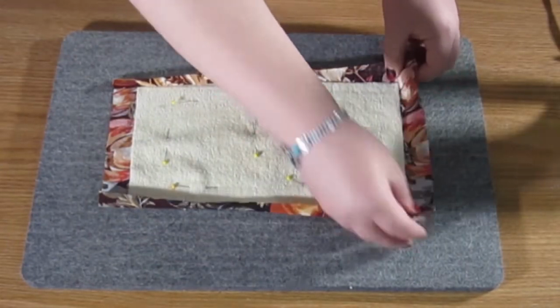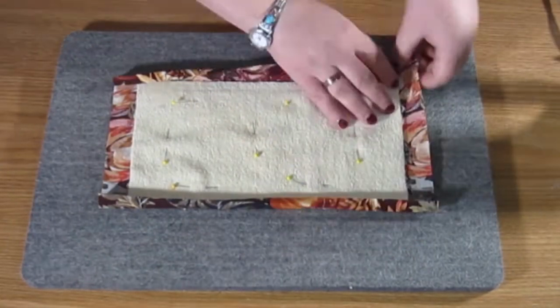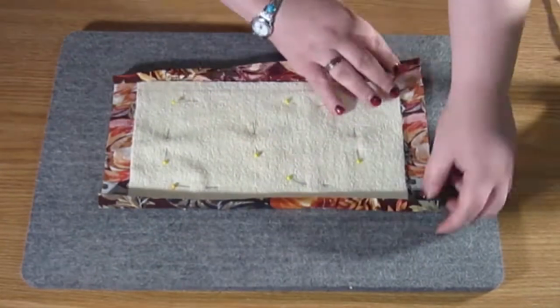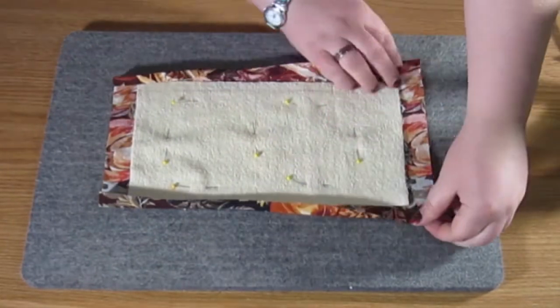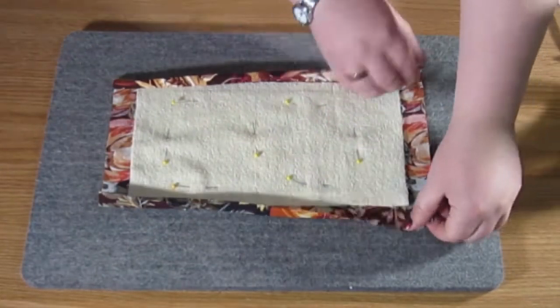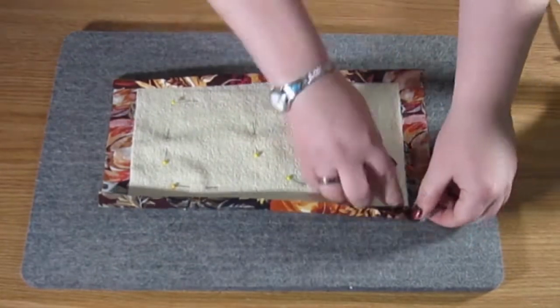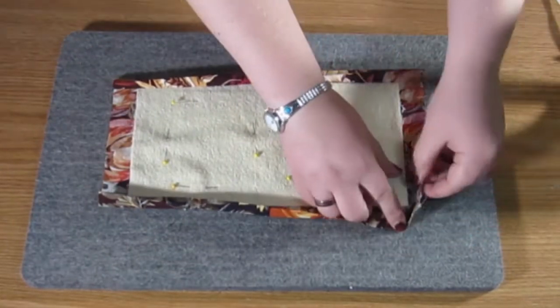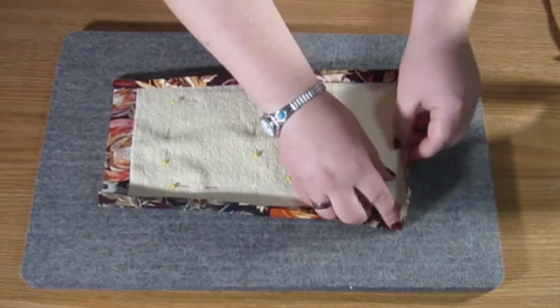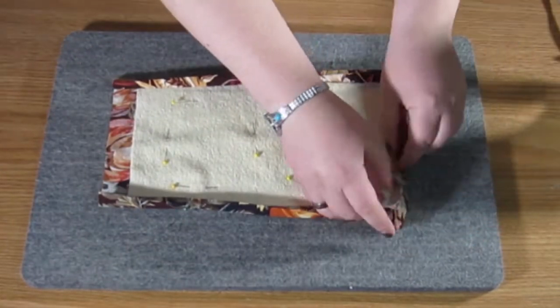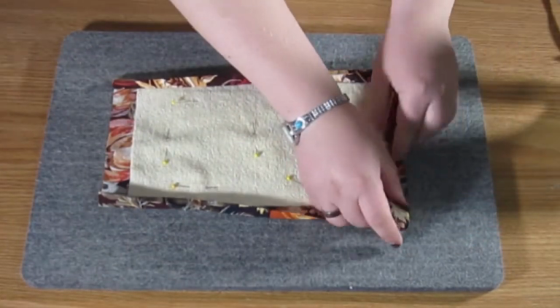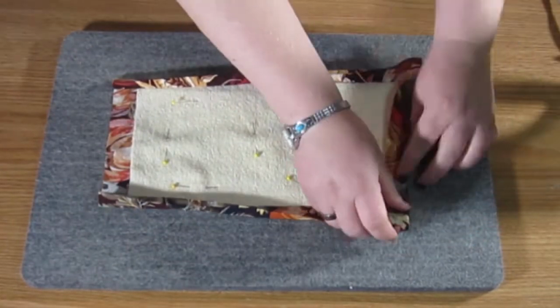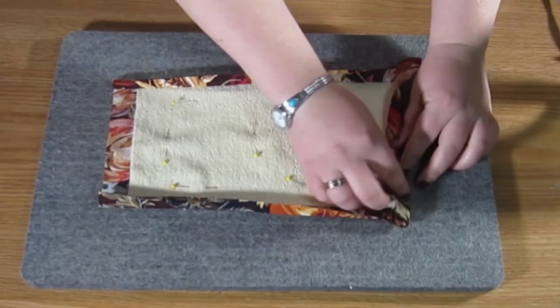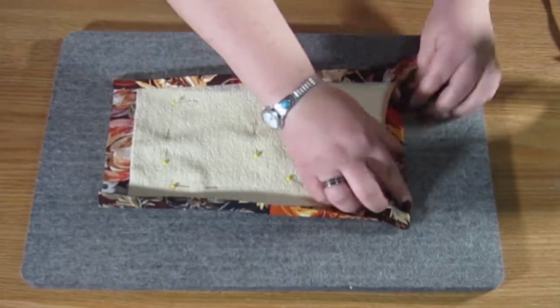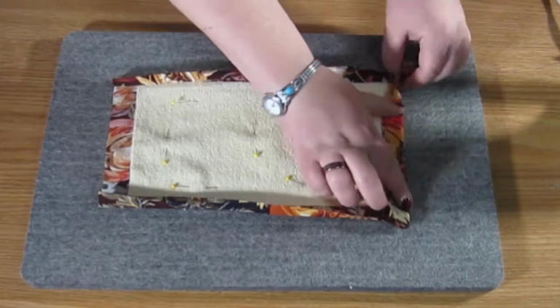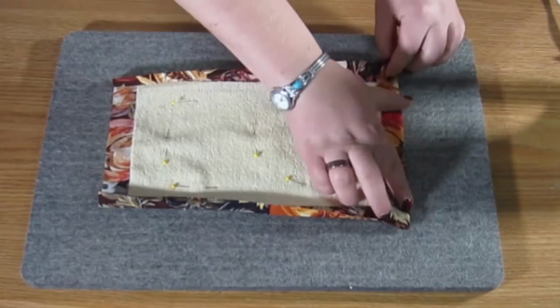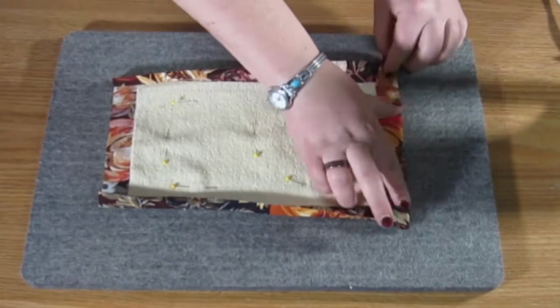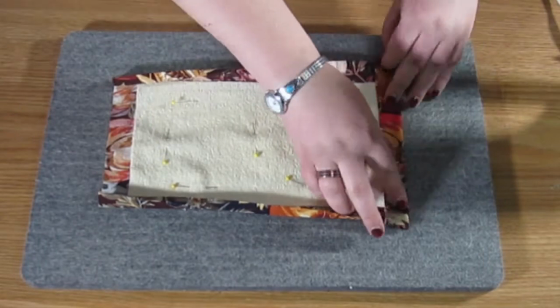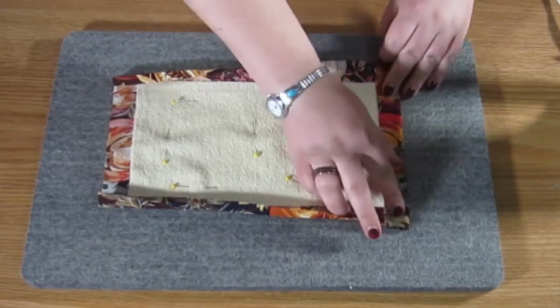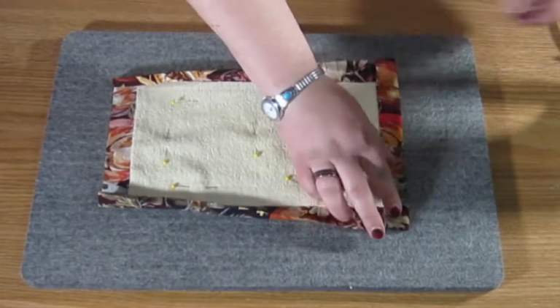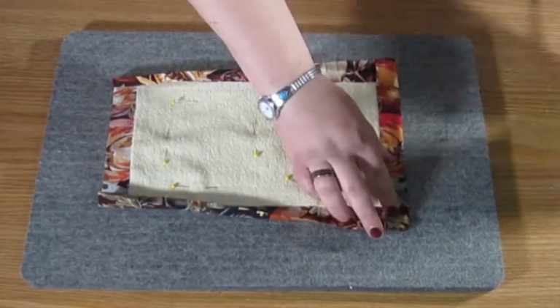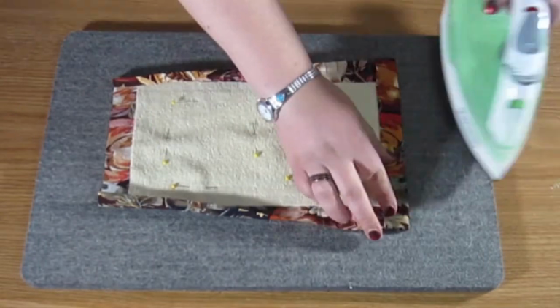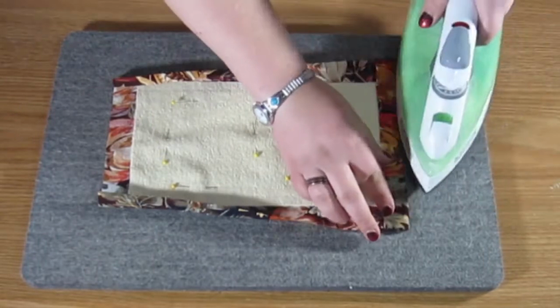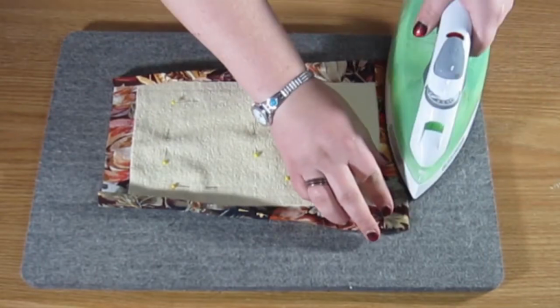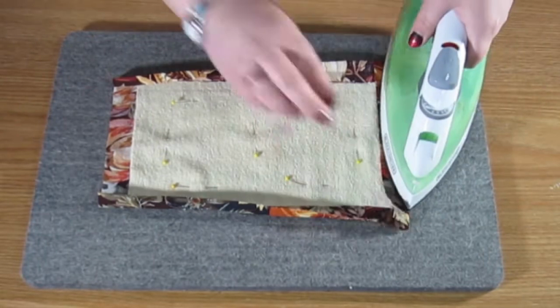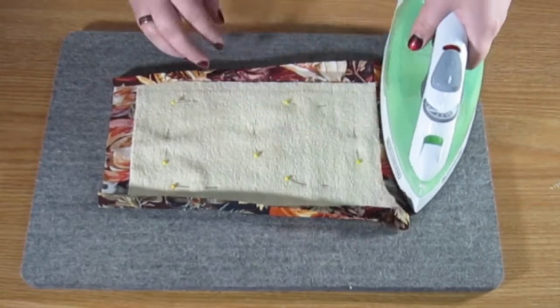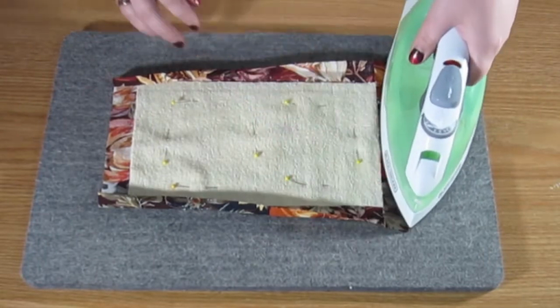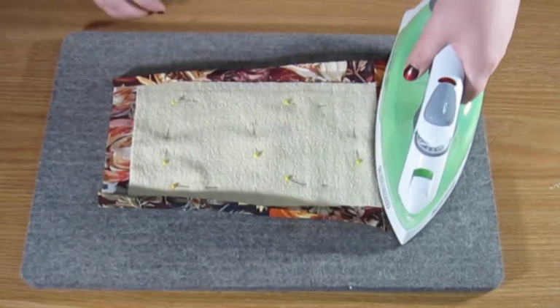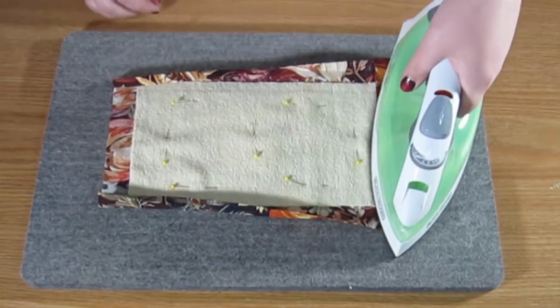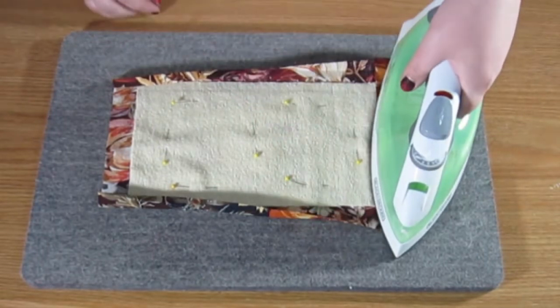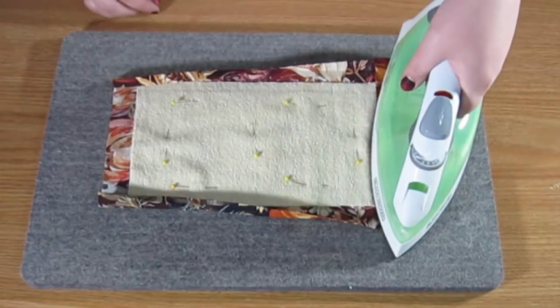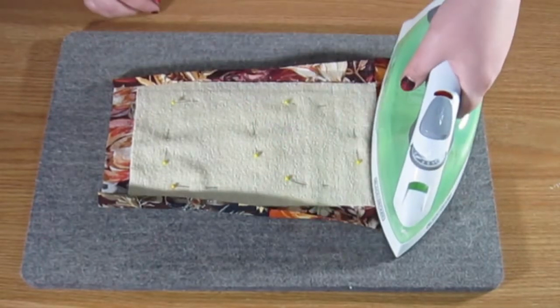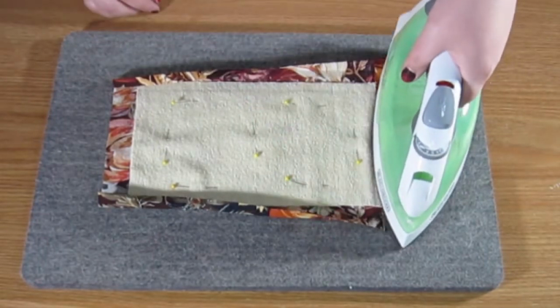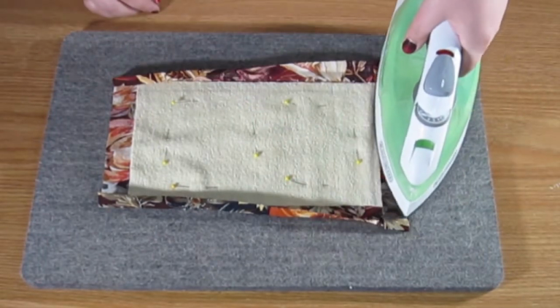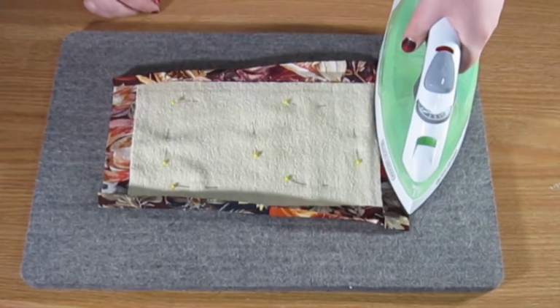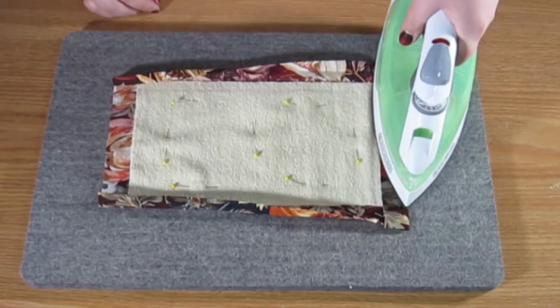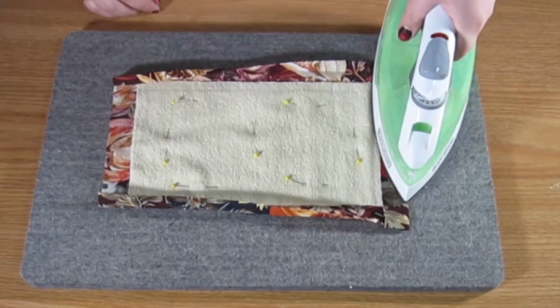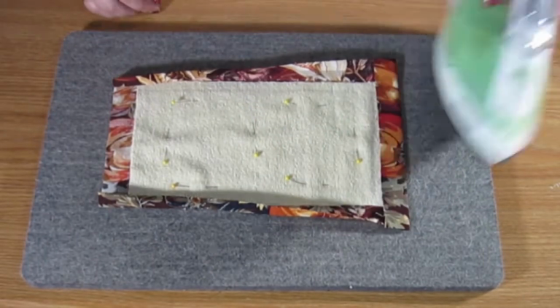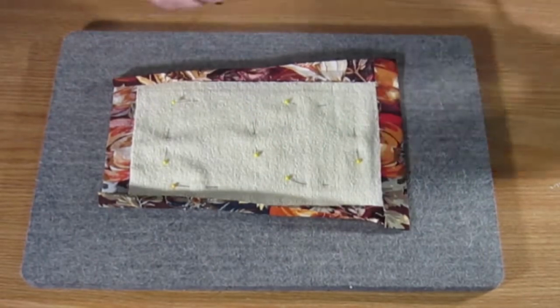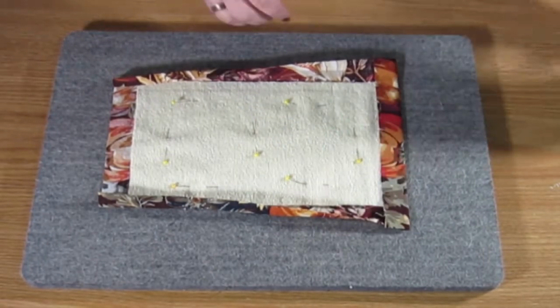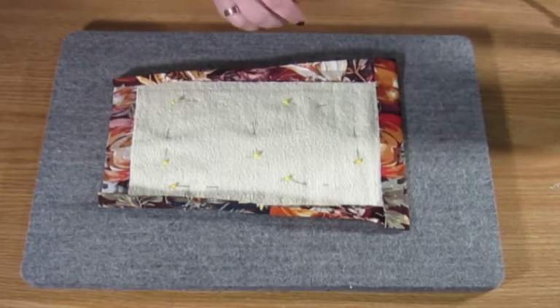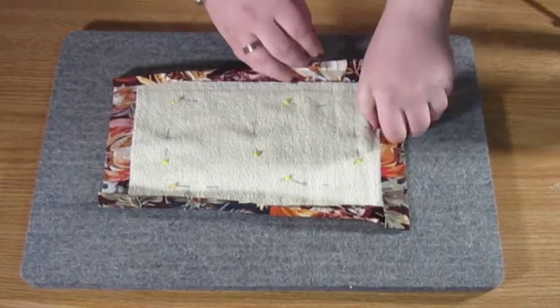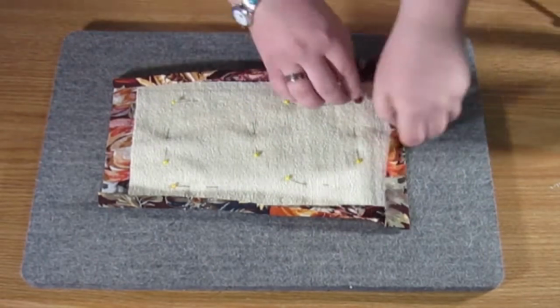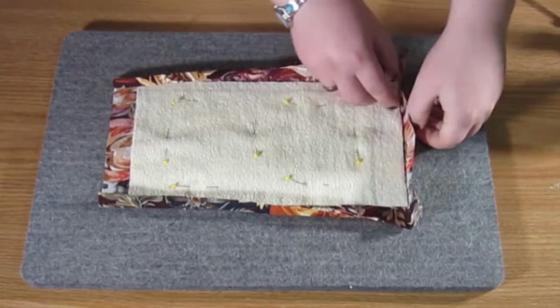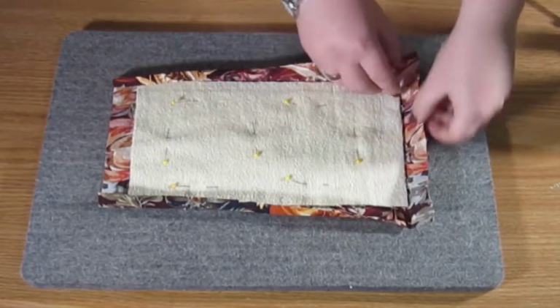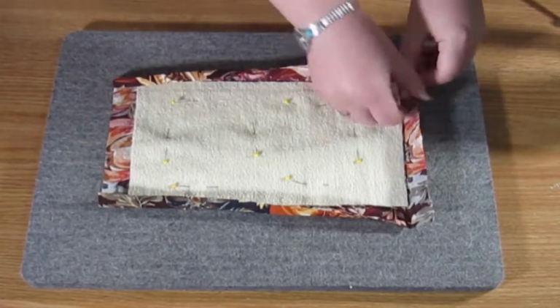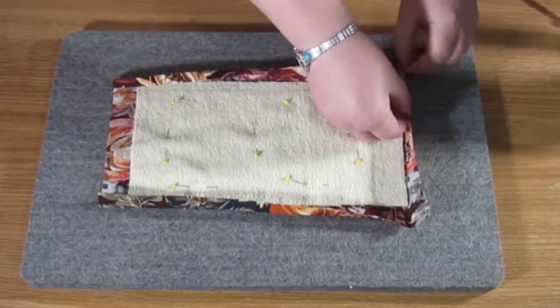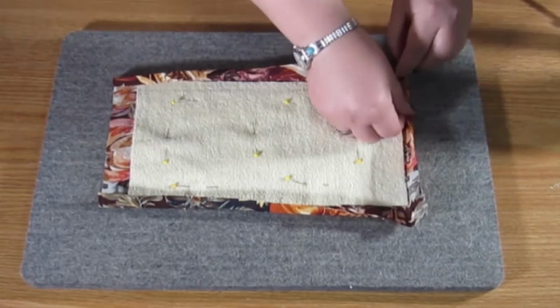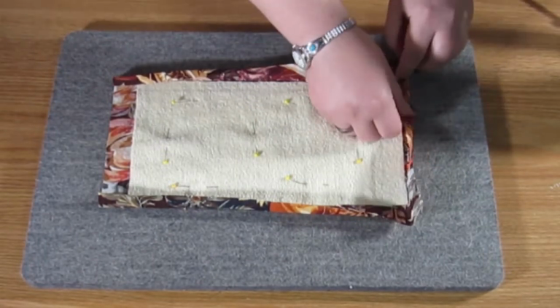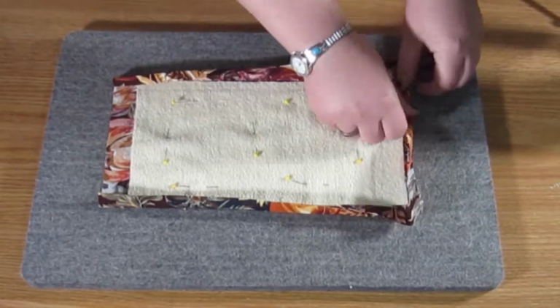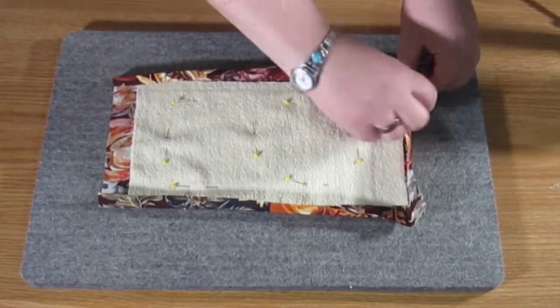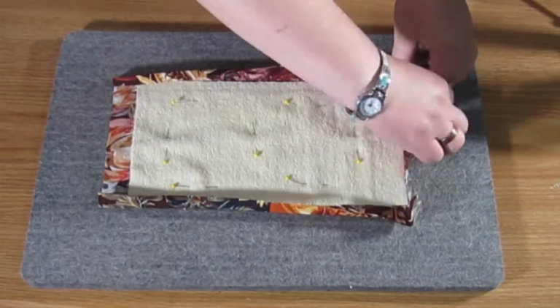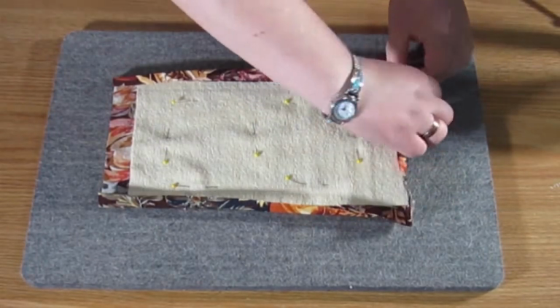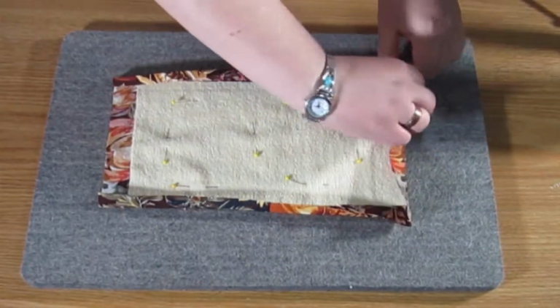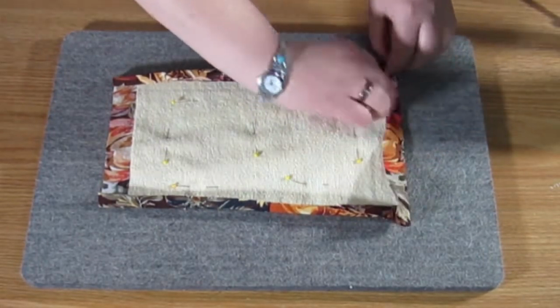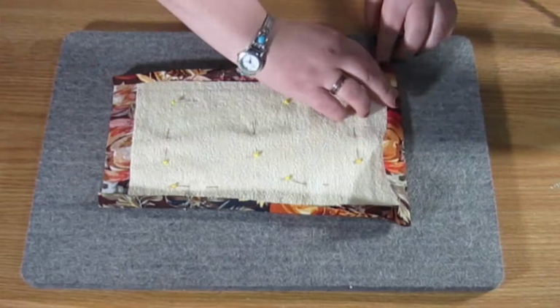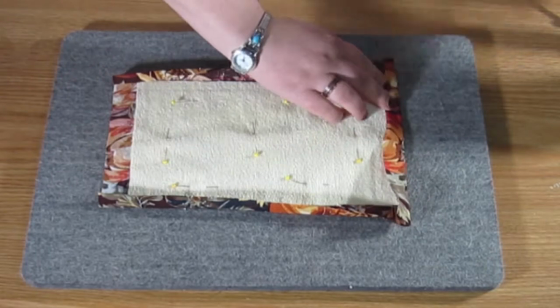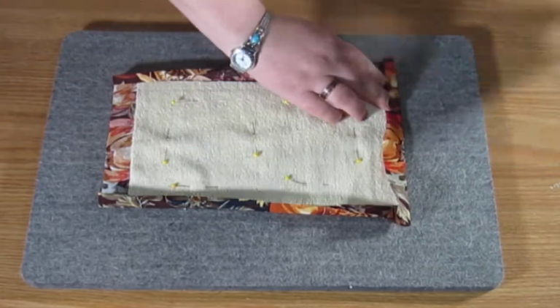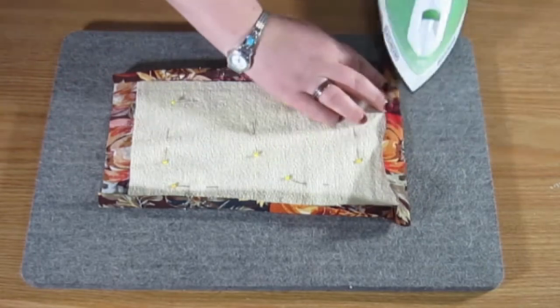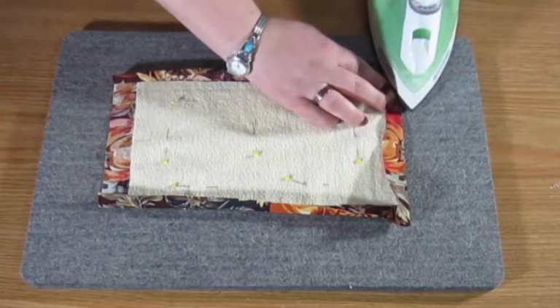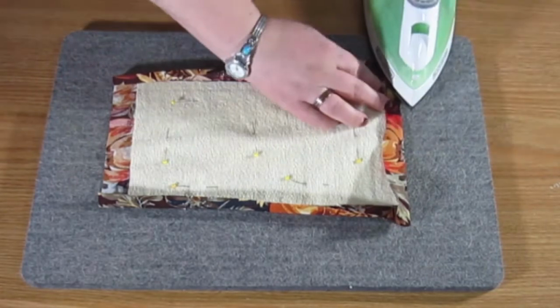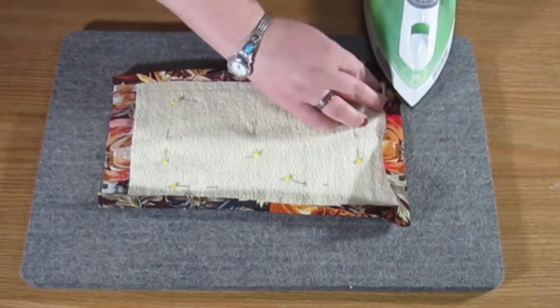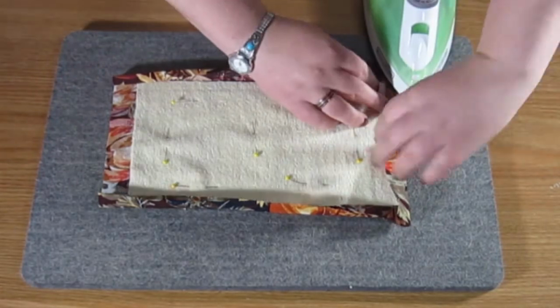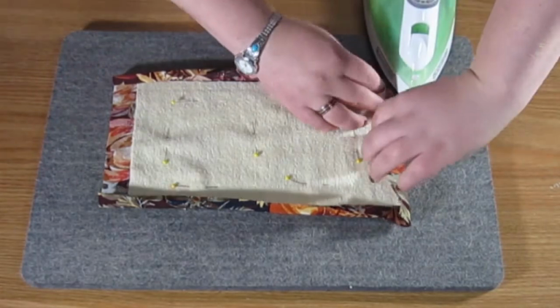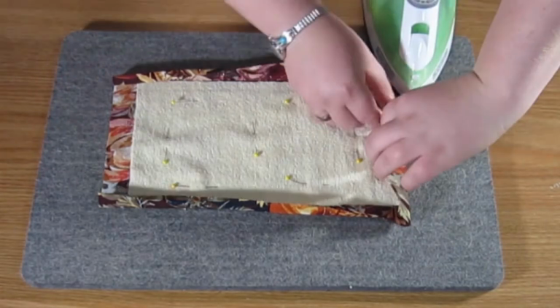You can unfold the two long sides to get the other sides ironed and creased as well.